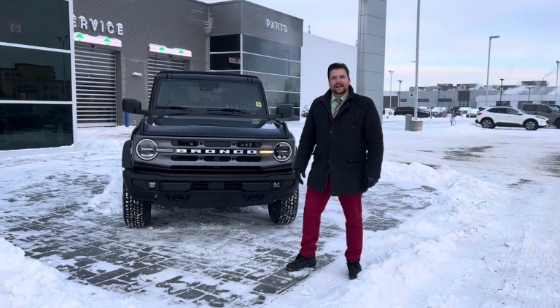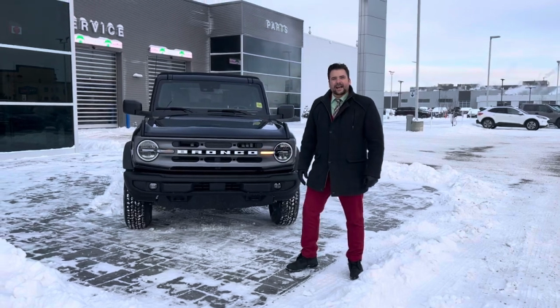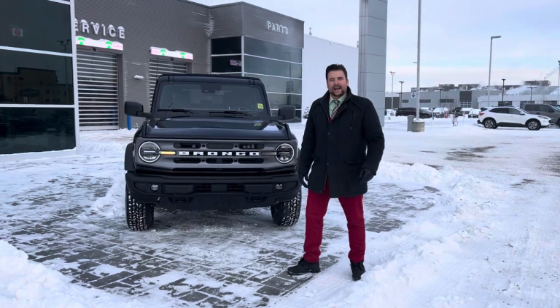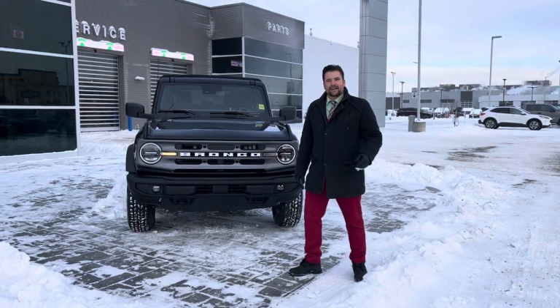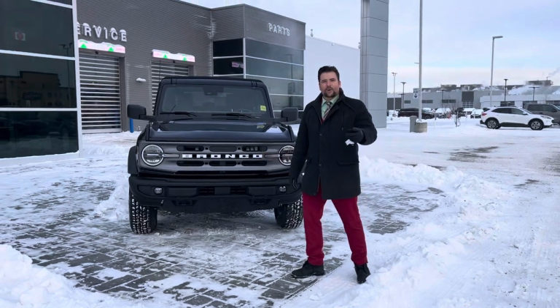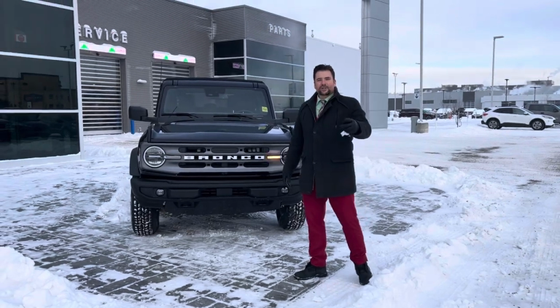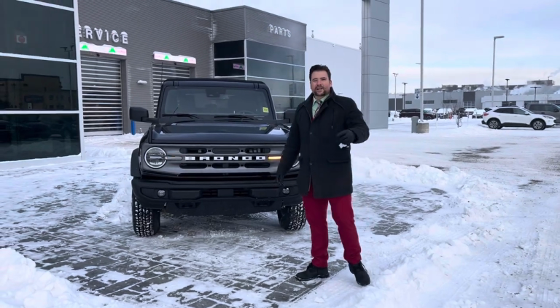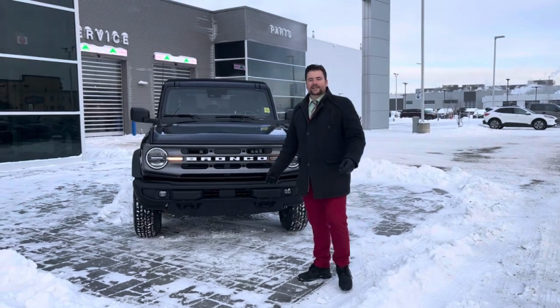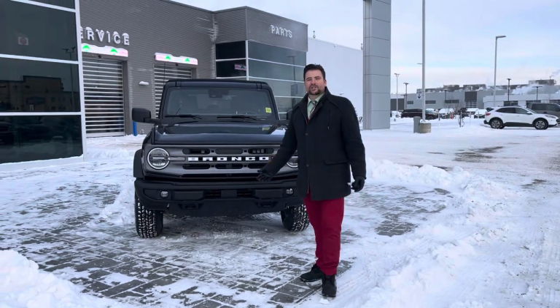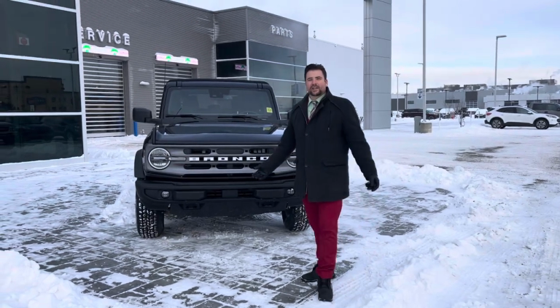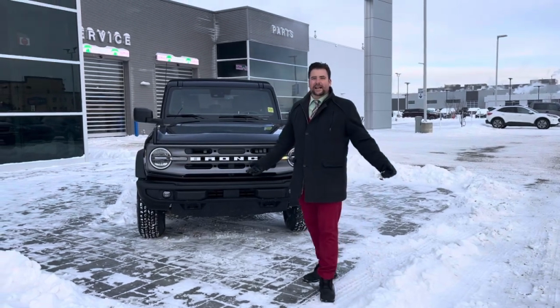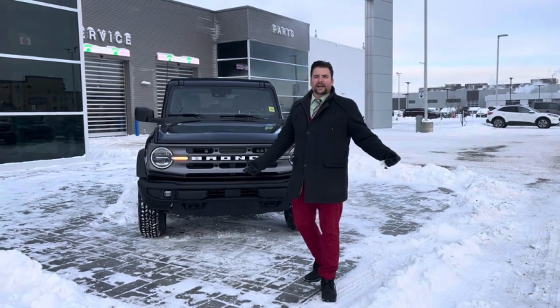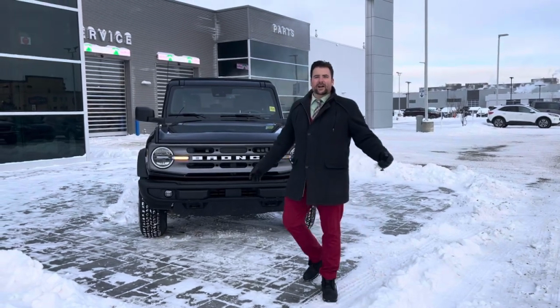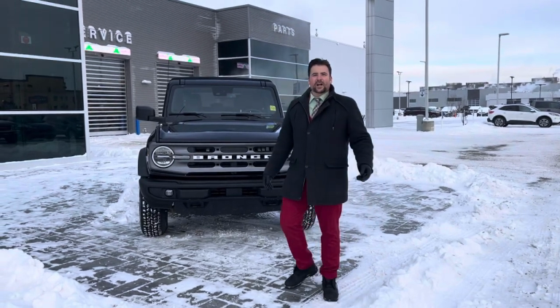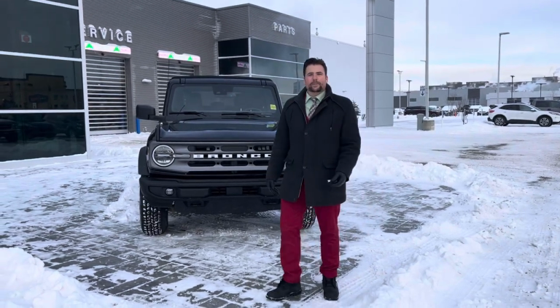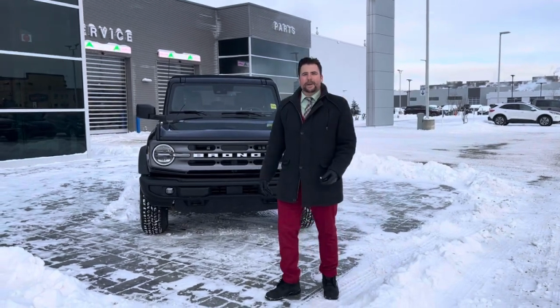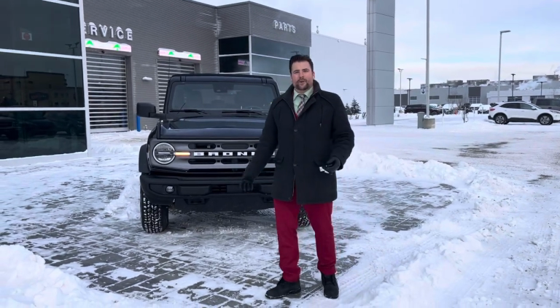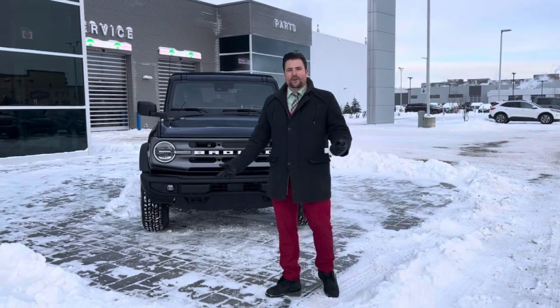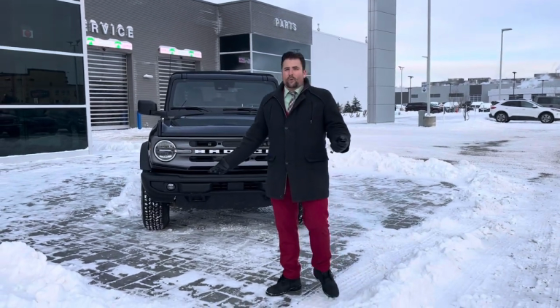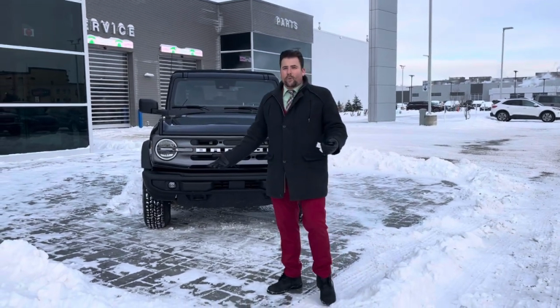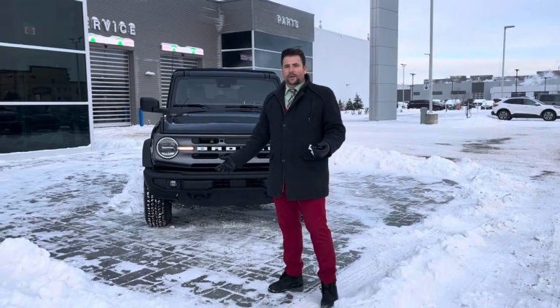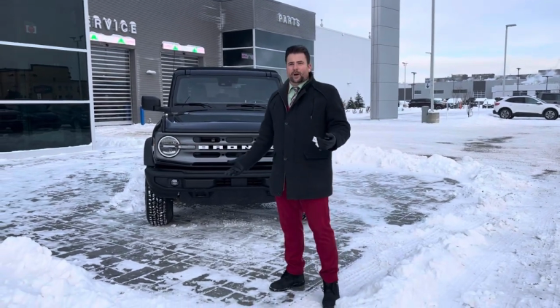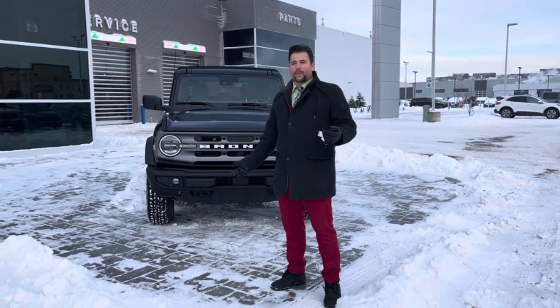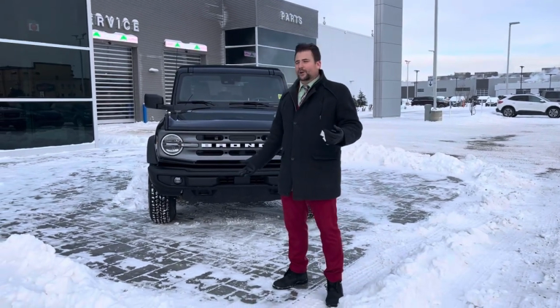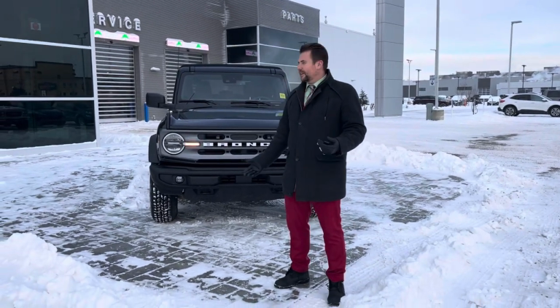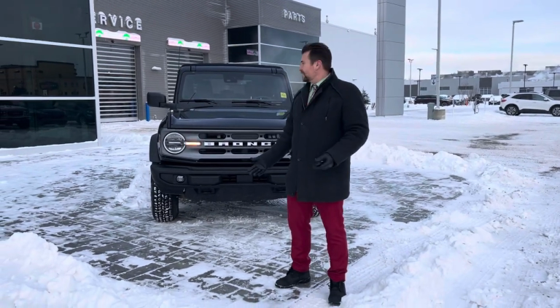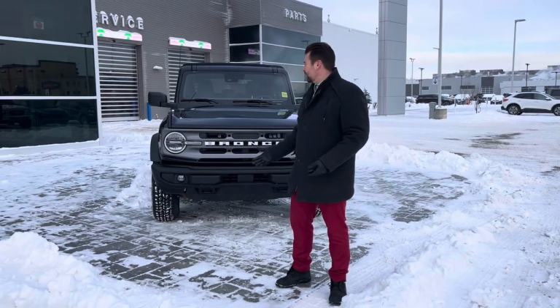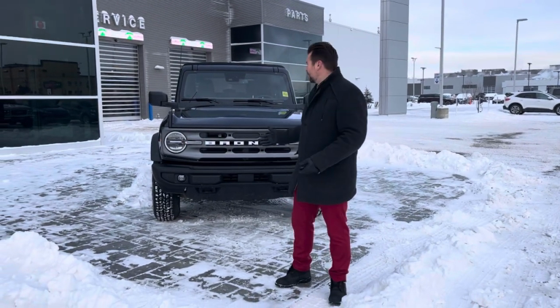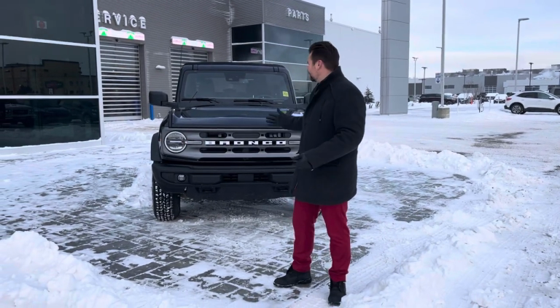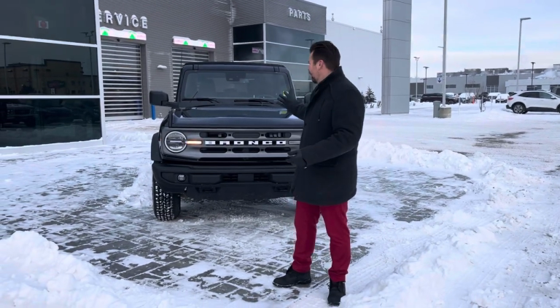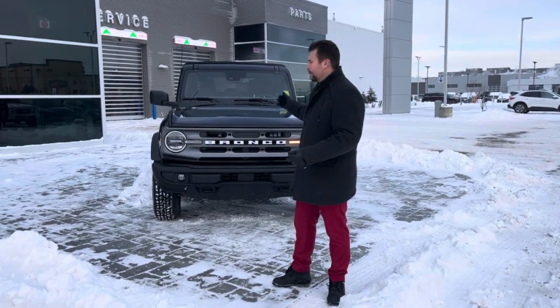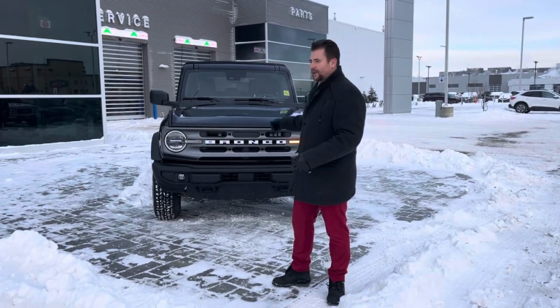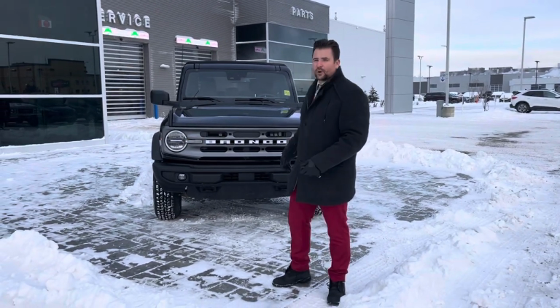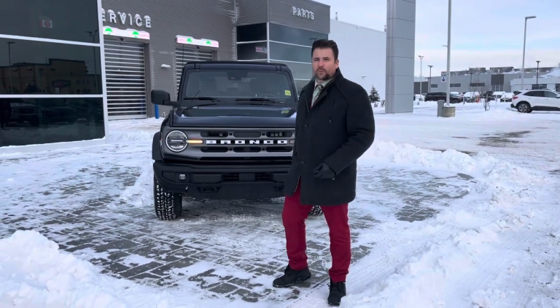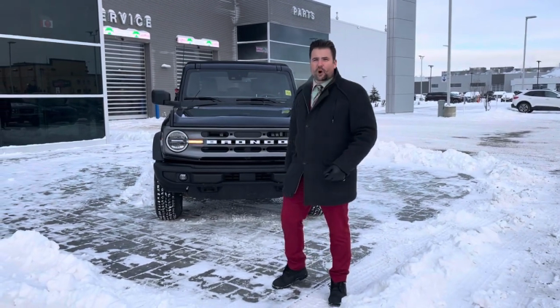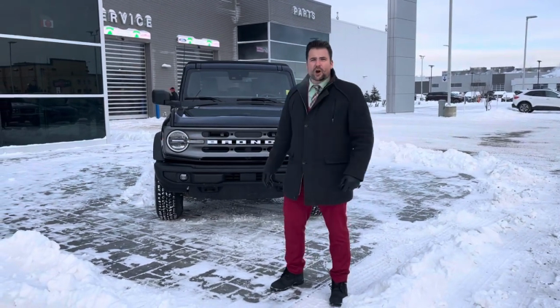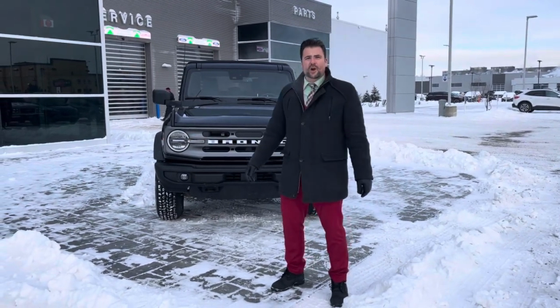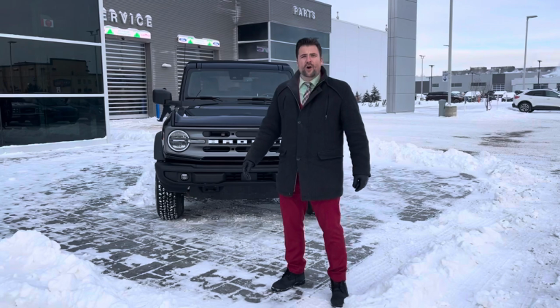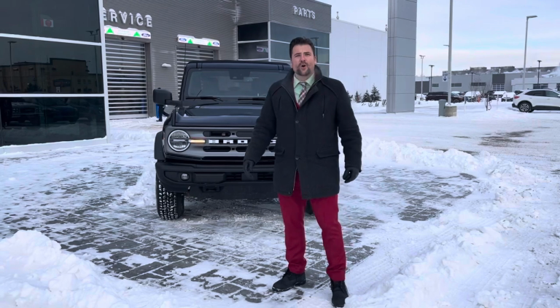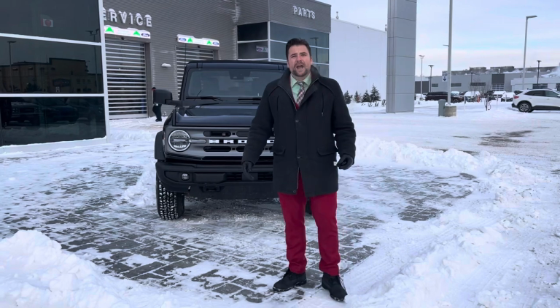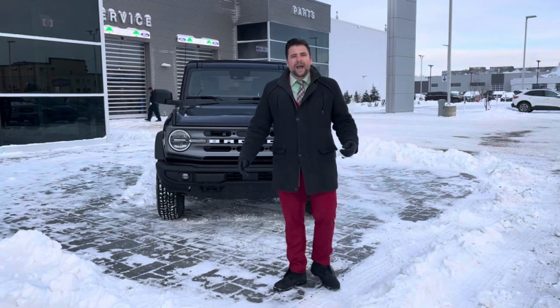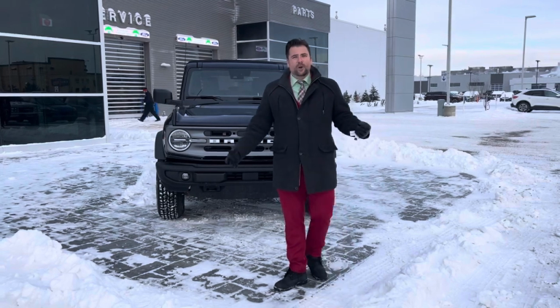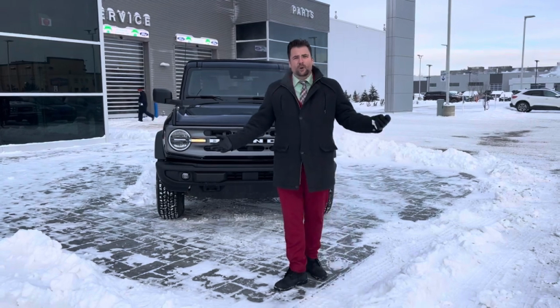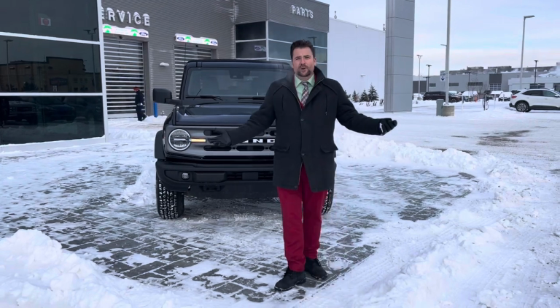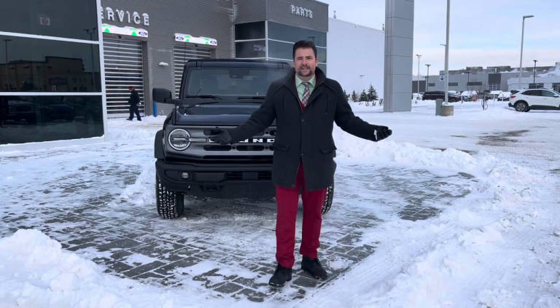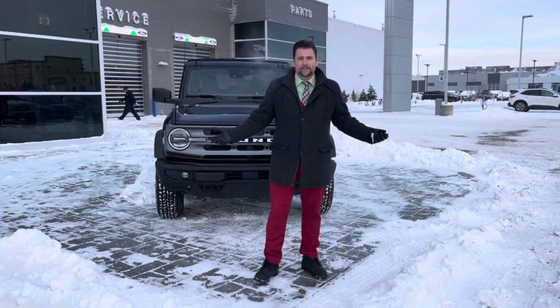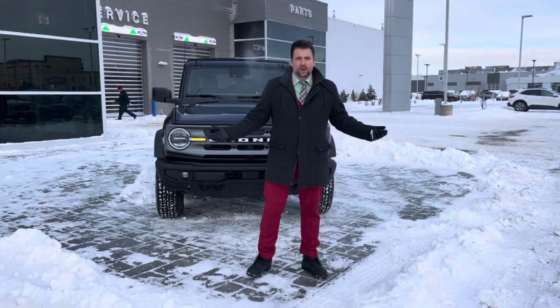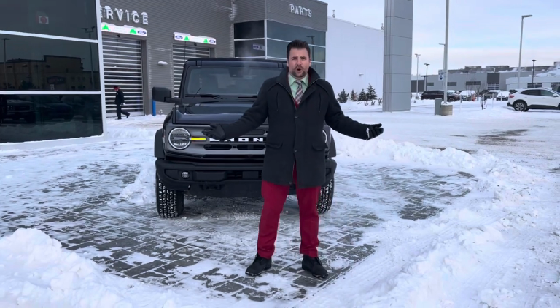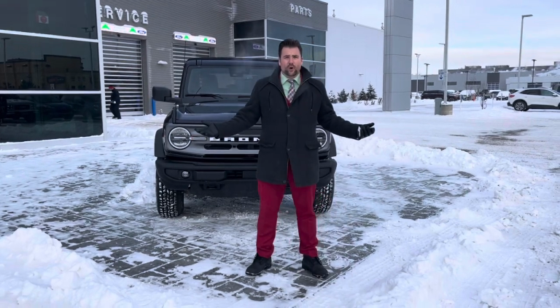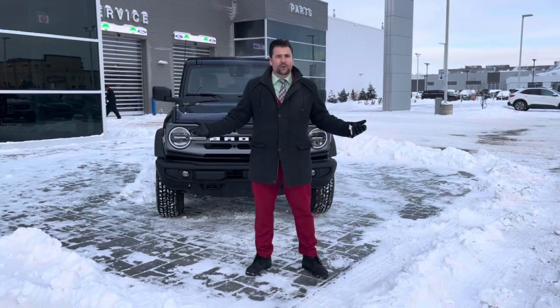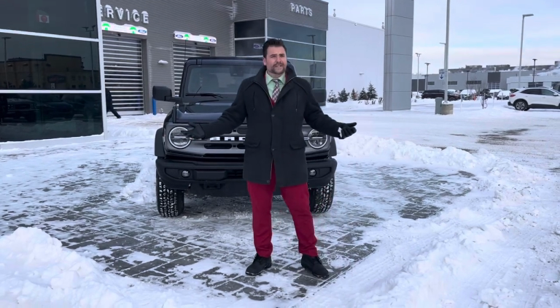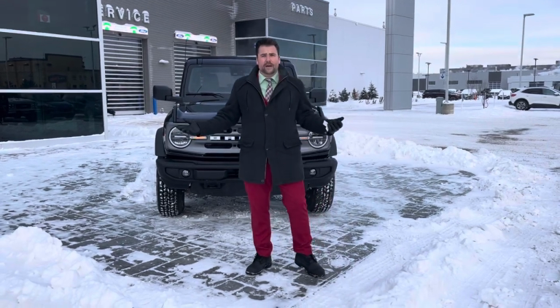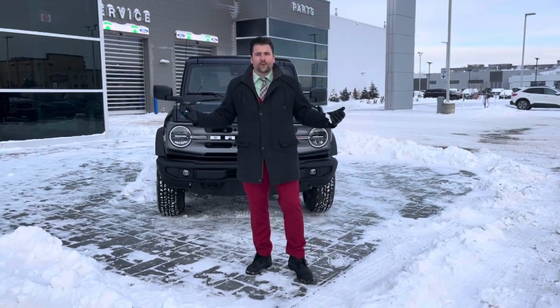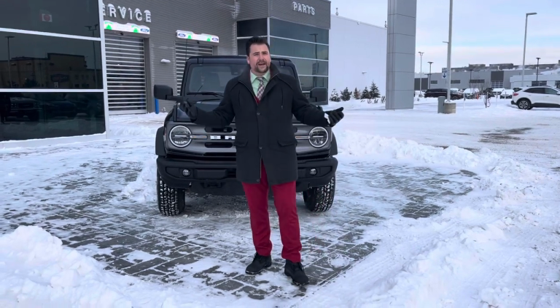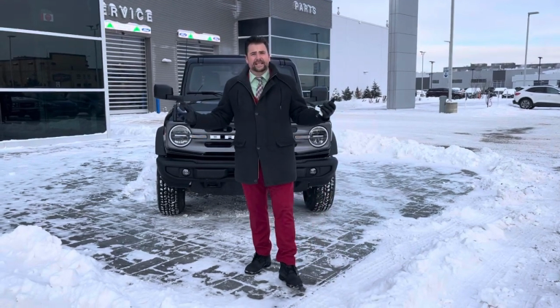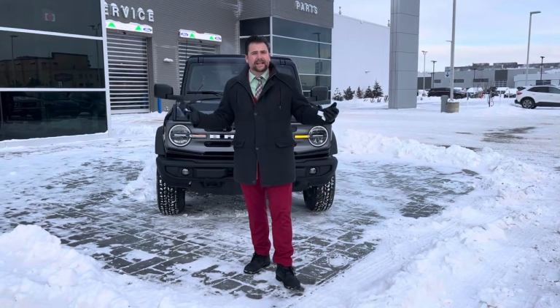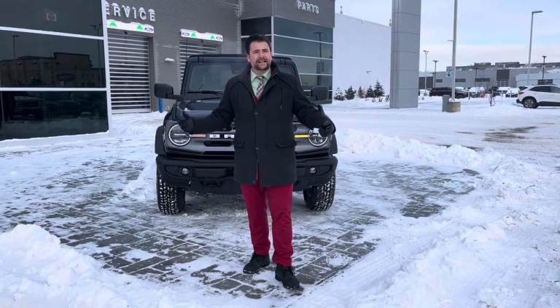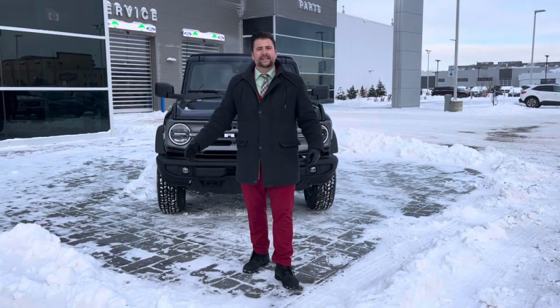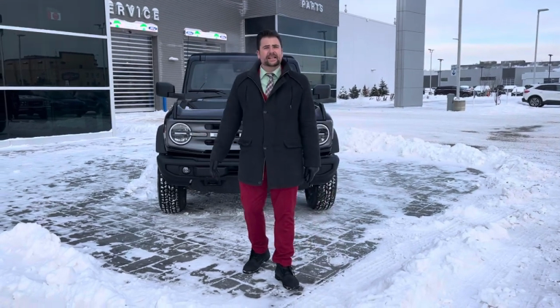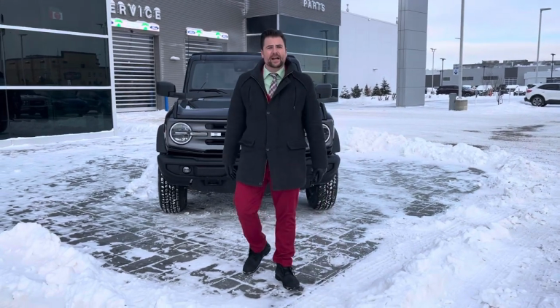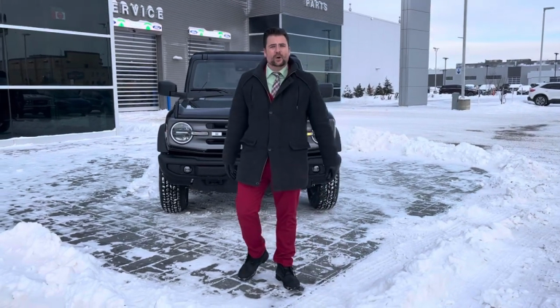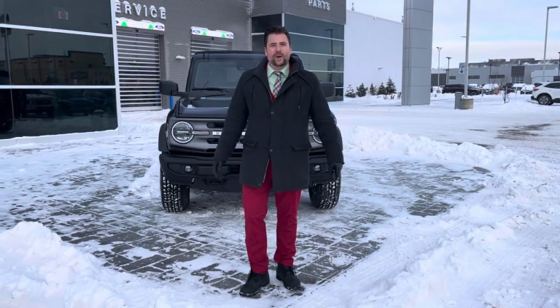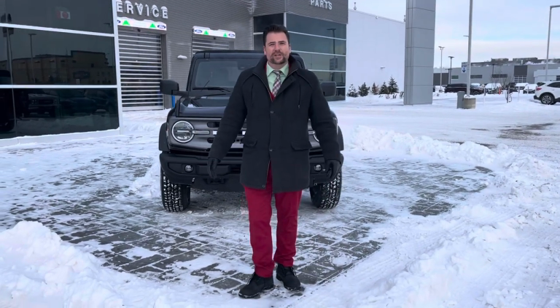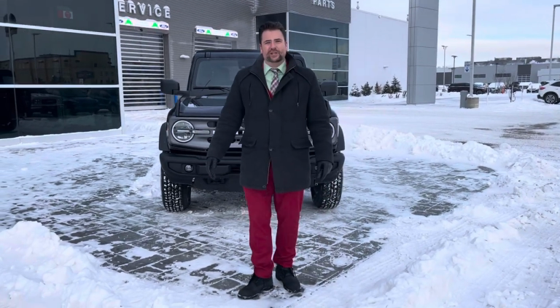Hey everyone, Jason Gillette here. A lot of people wonder about the soft top on the new Bronco — how it holds up in the cold, how noisy it is, these kind of questions.